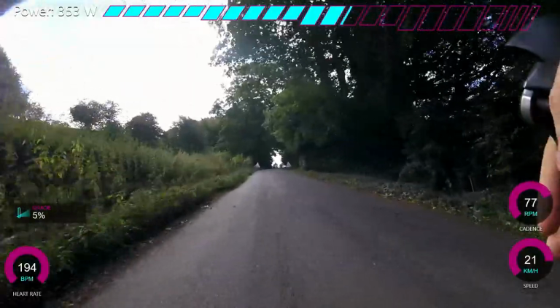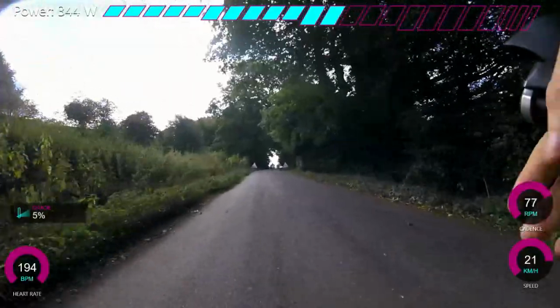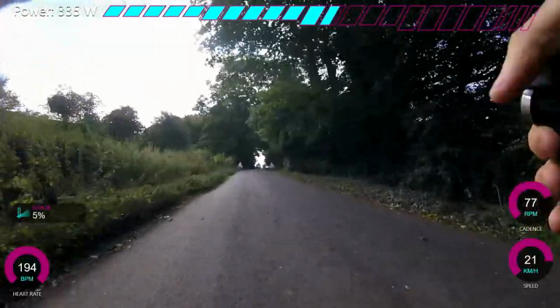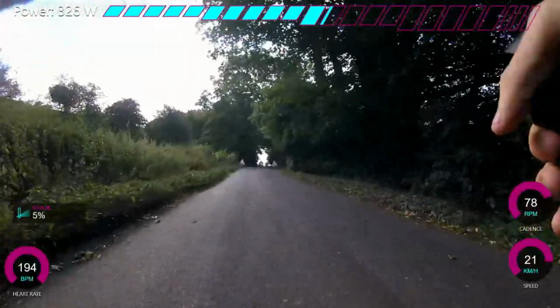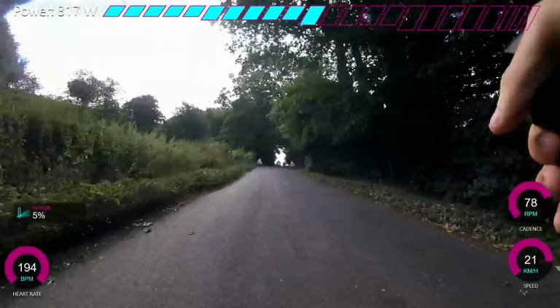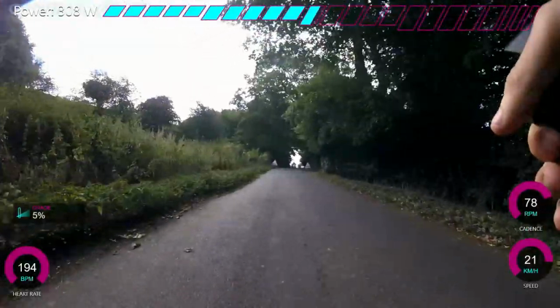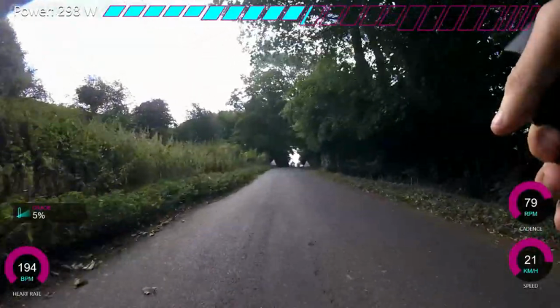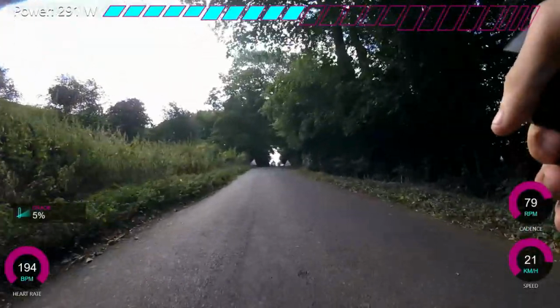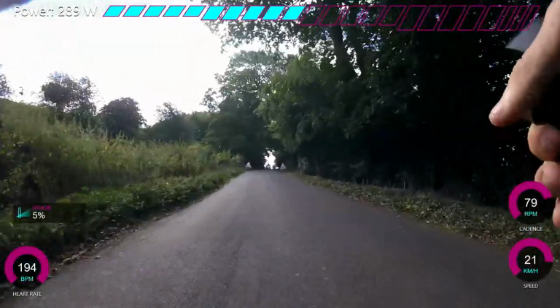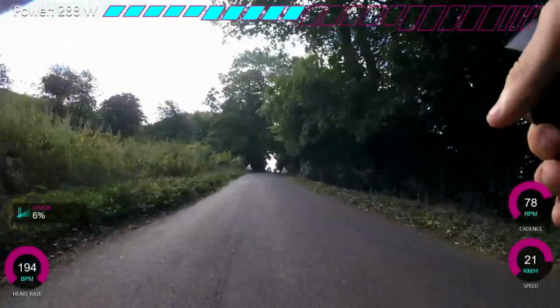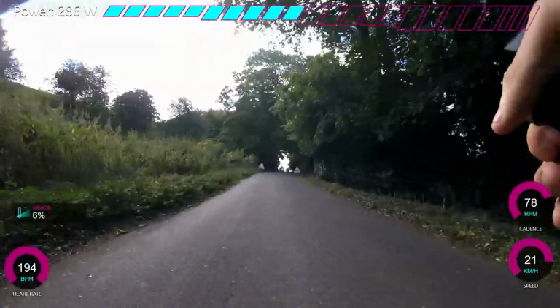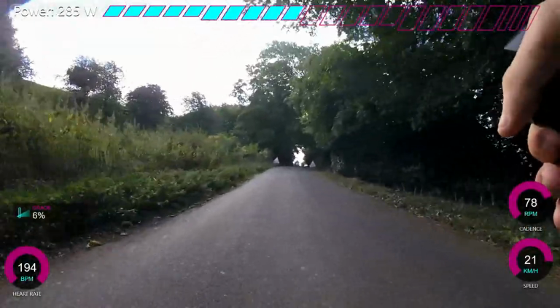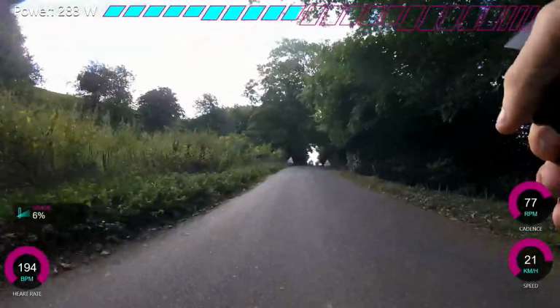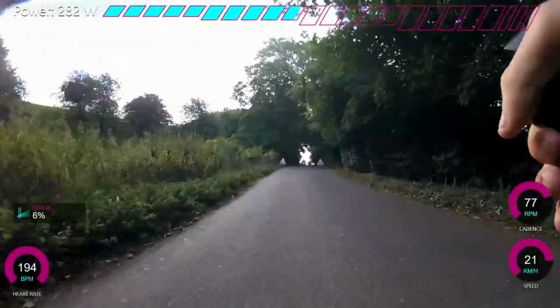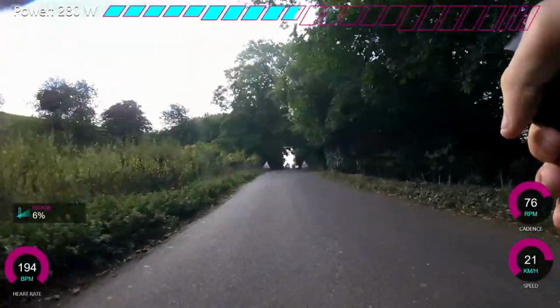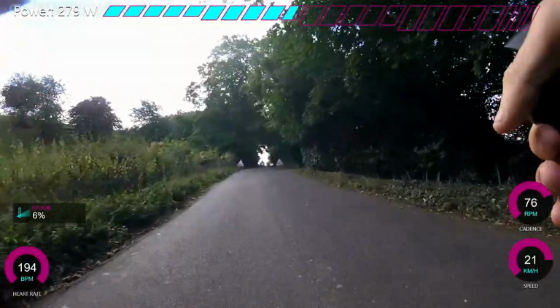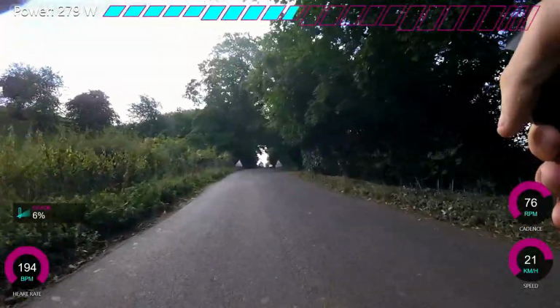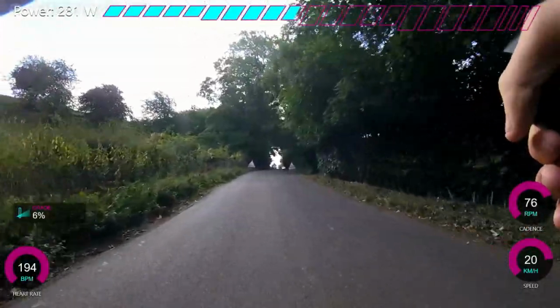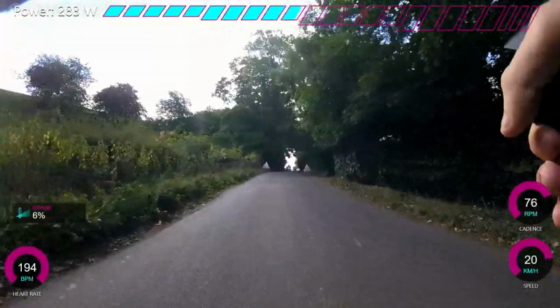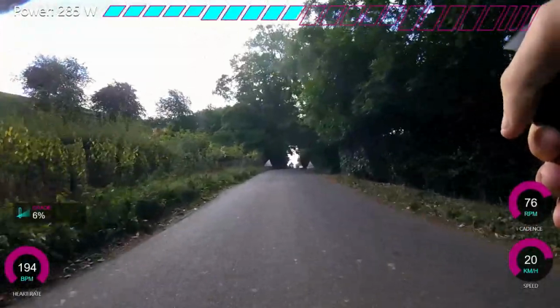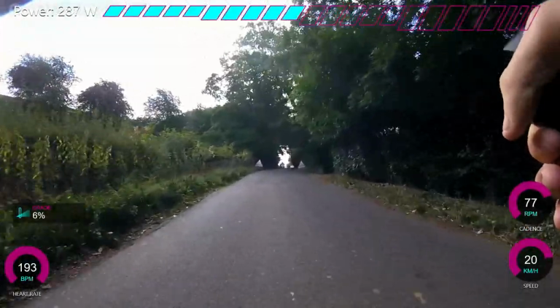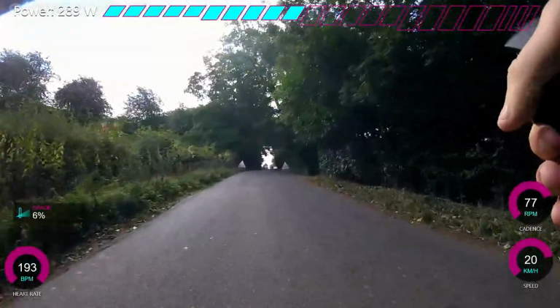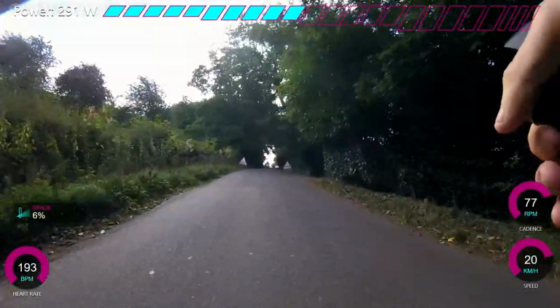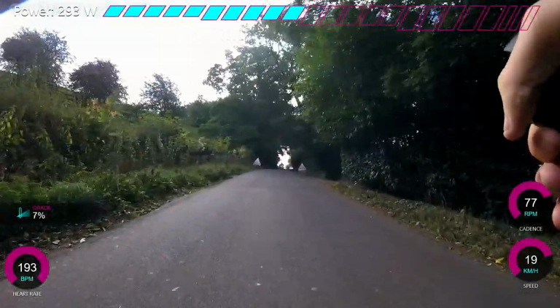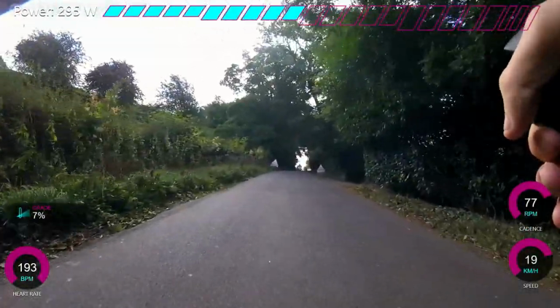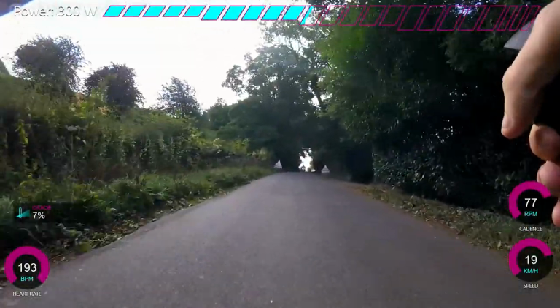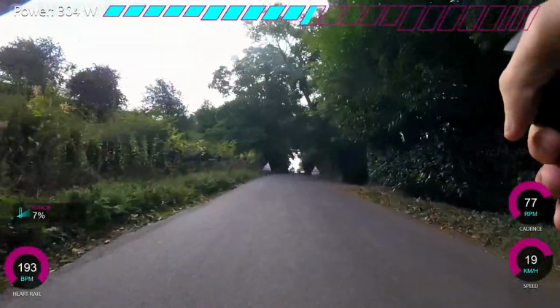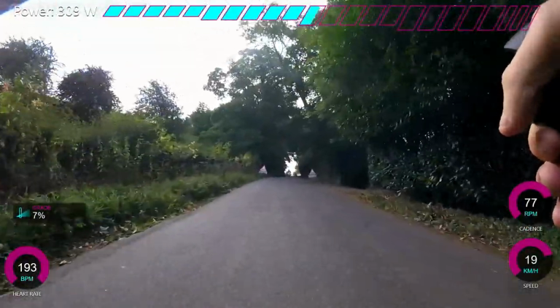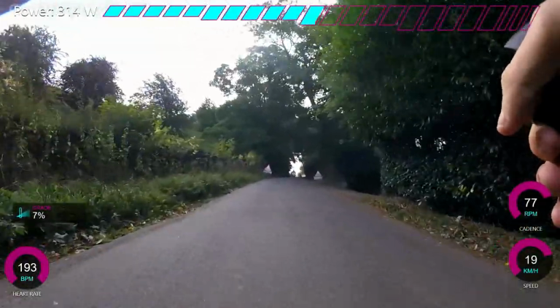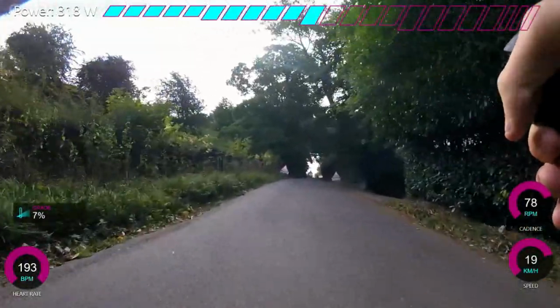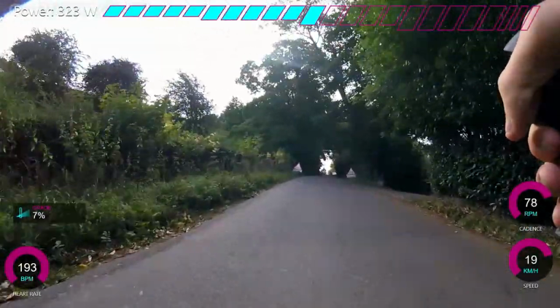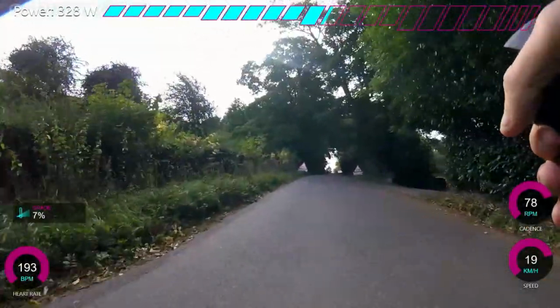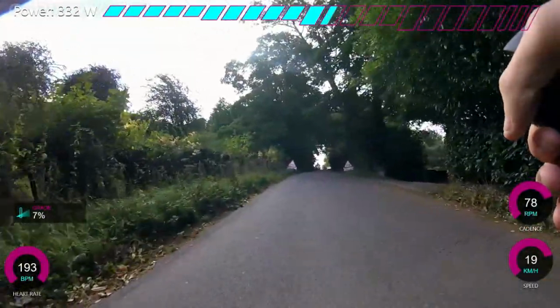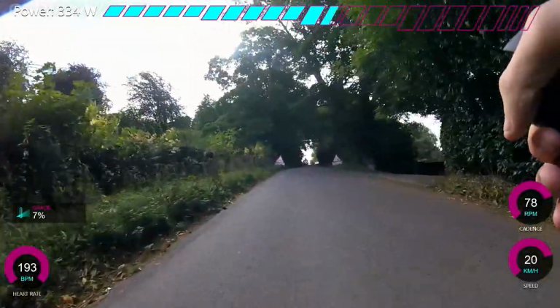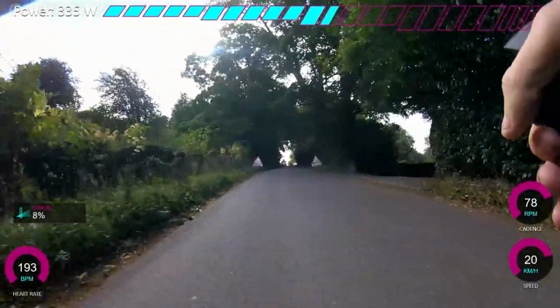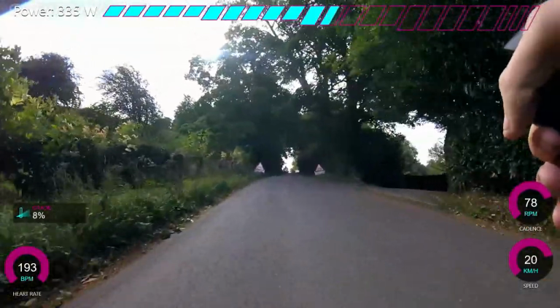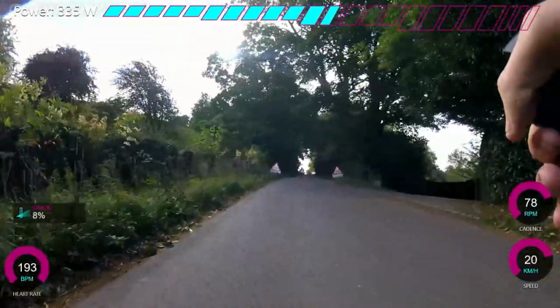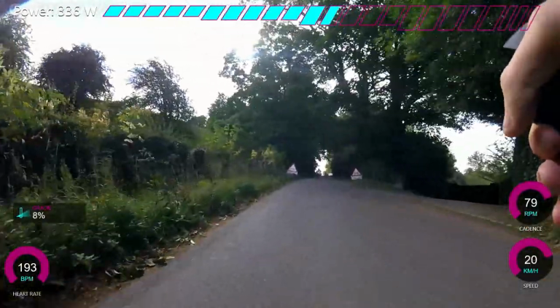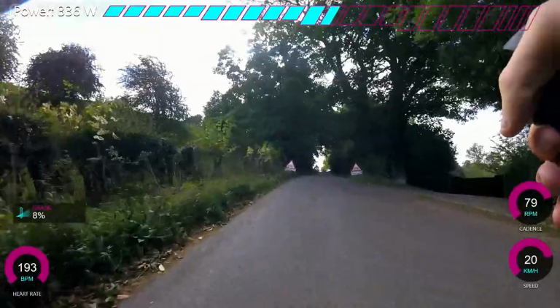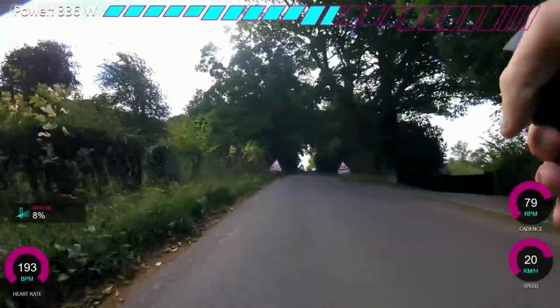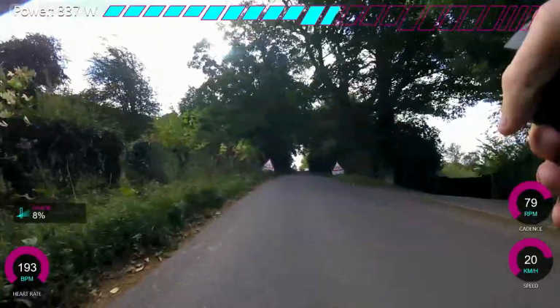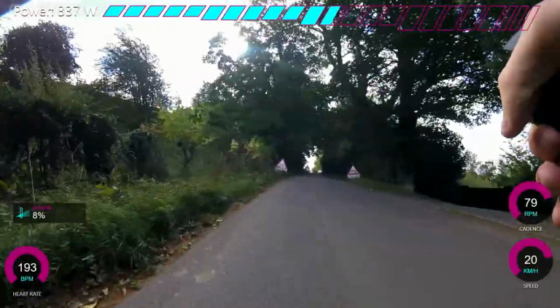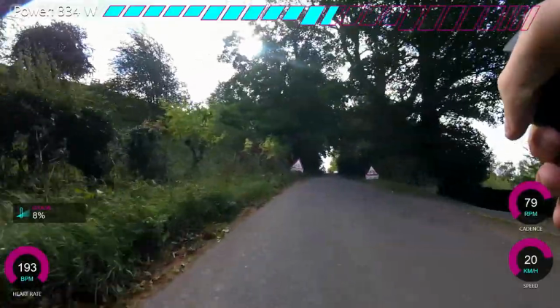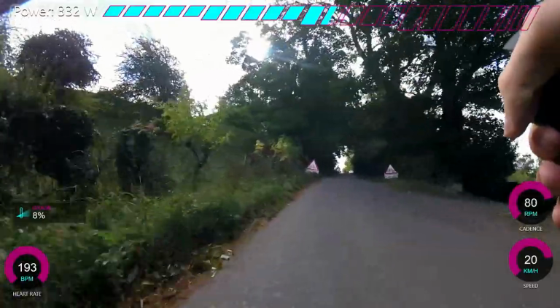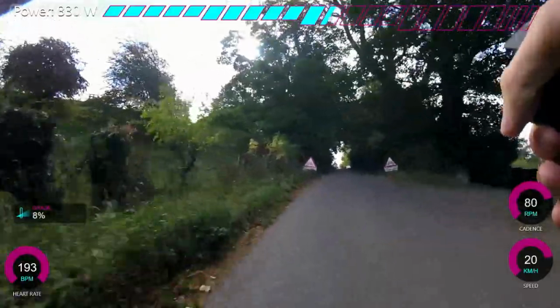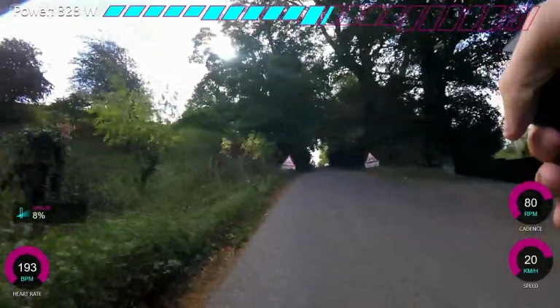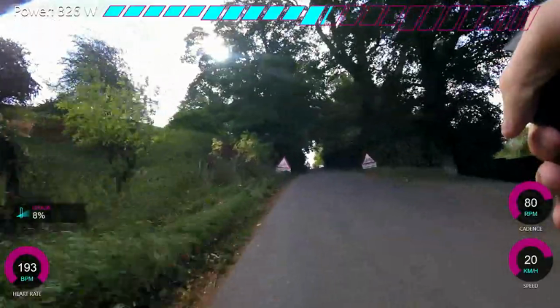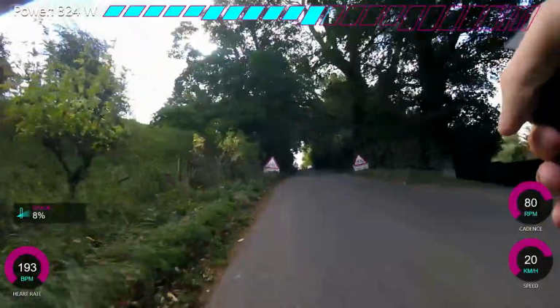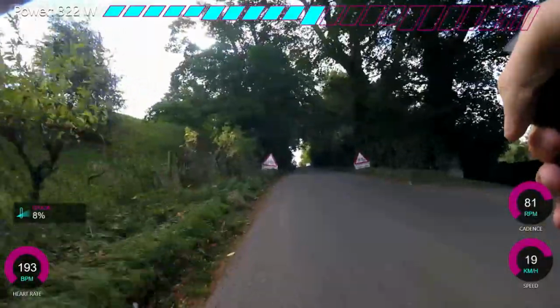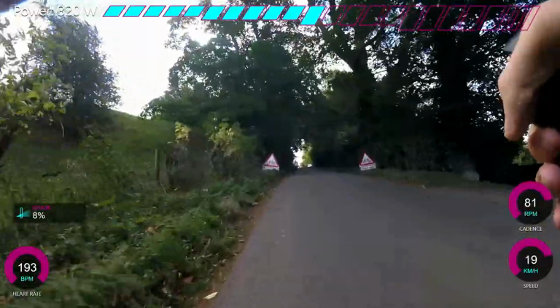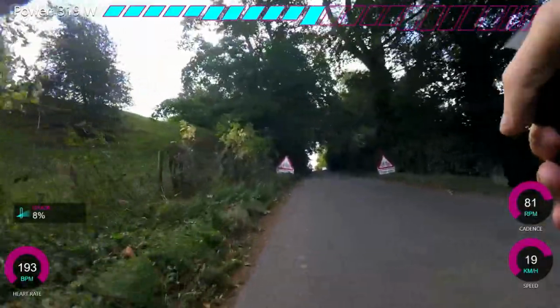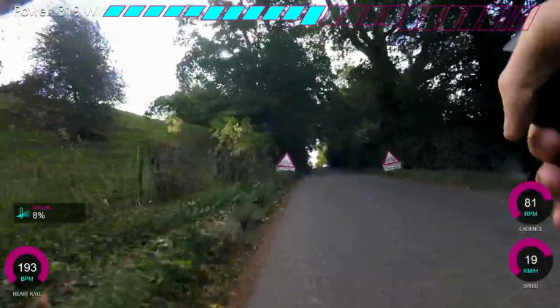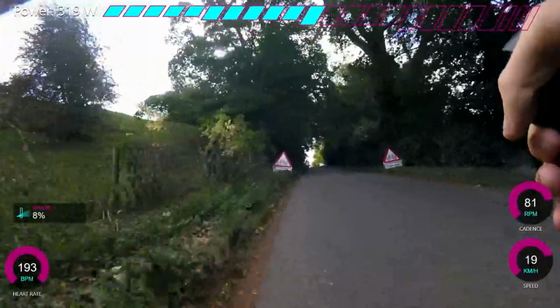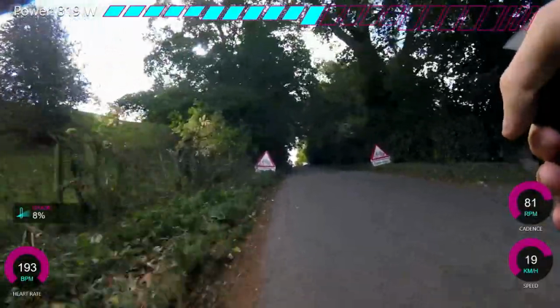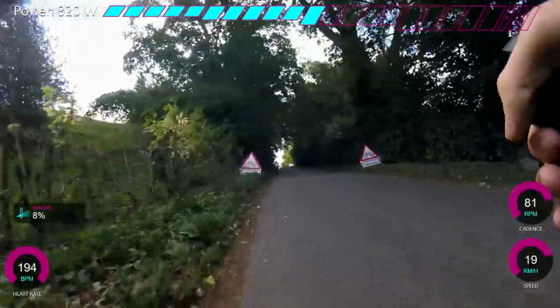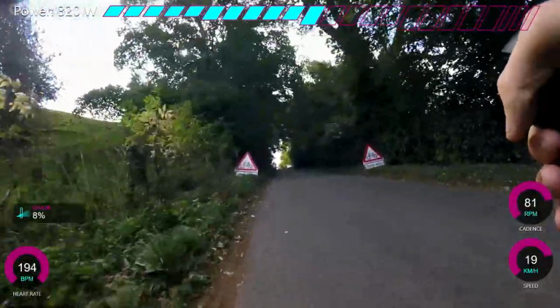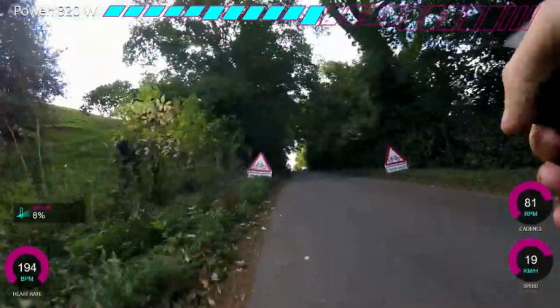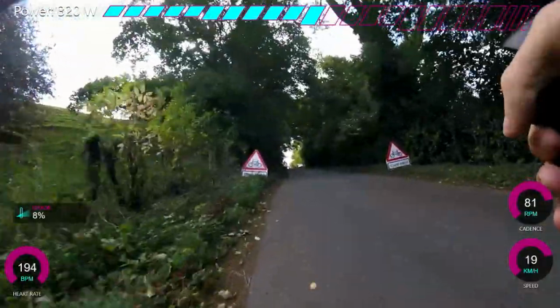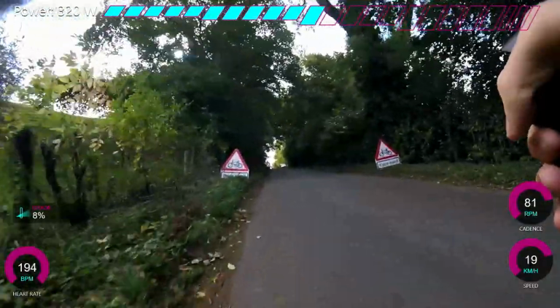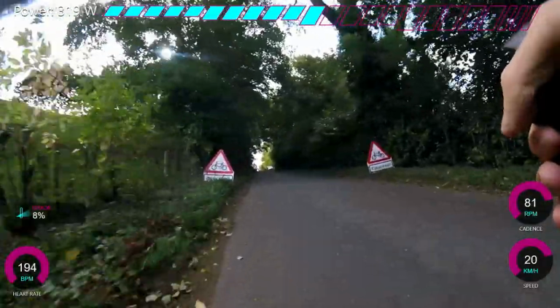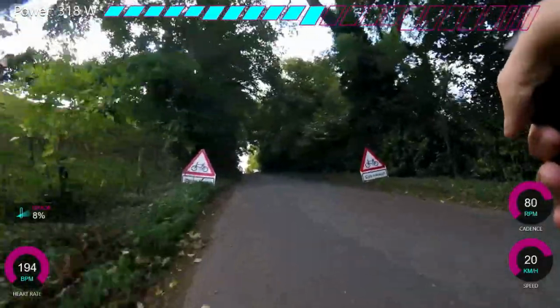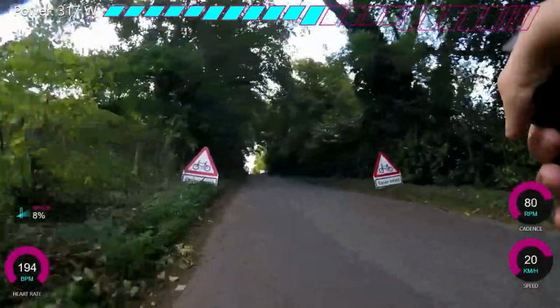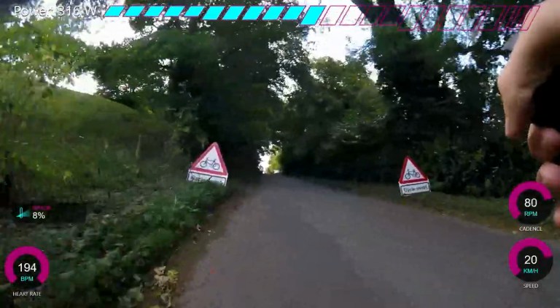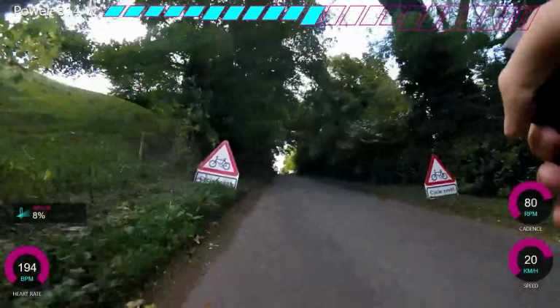I've been doing hill climbs for about two years now. First year in 2016 I did them and I was absolutely dreadful. But this year I'm getting a little bit better.